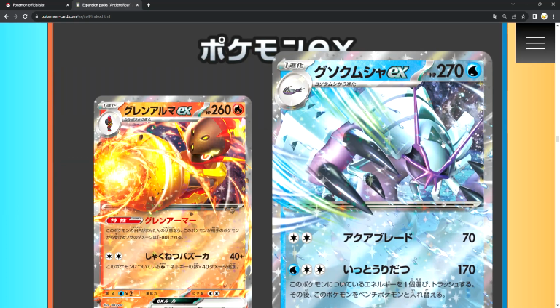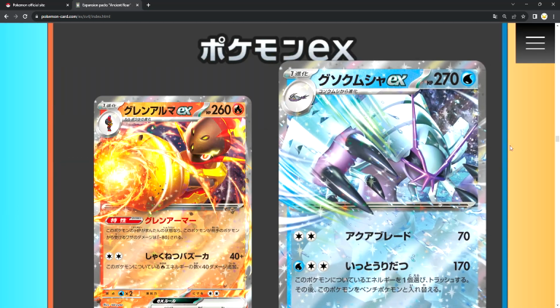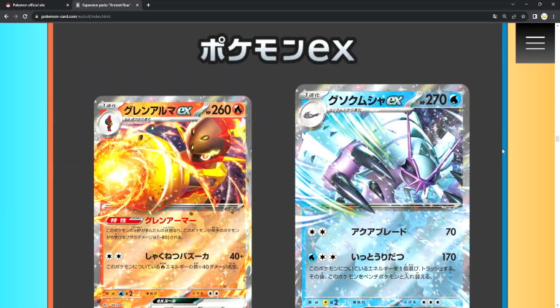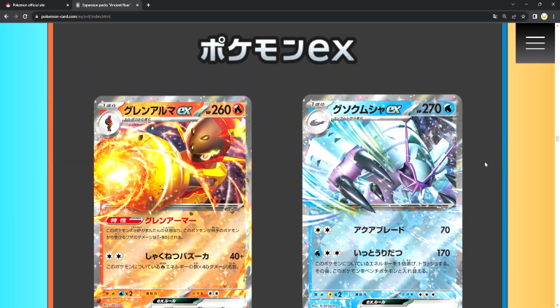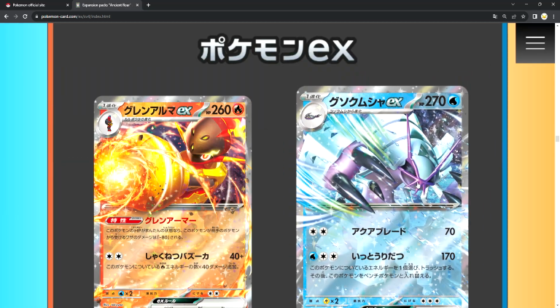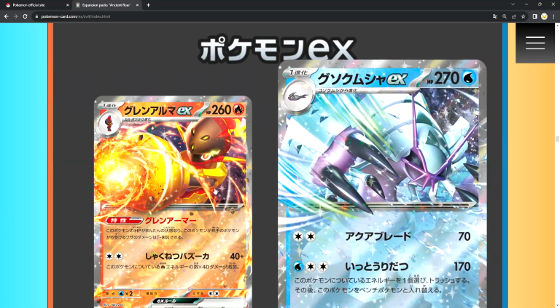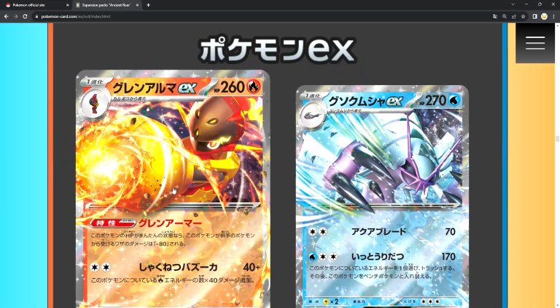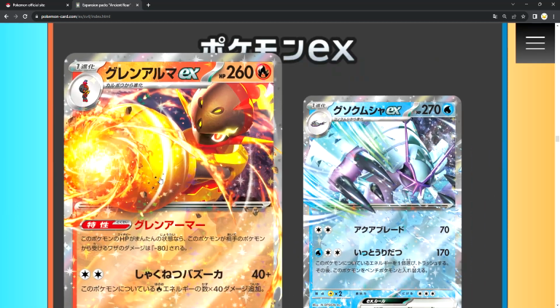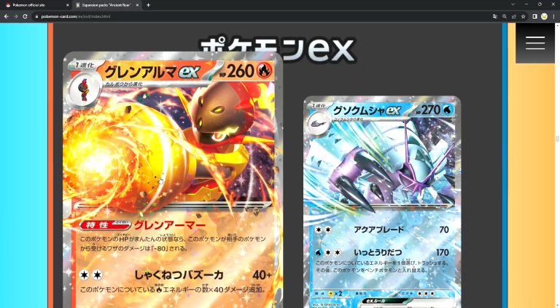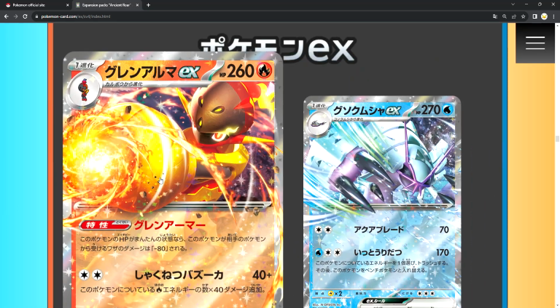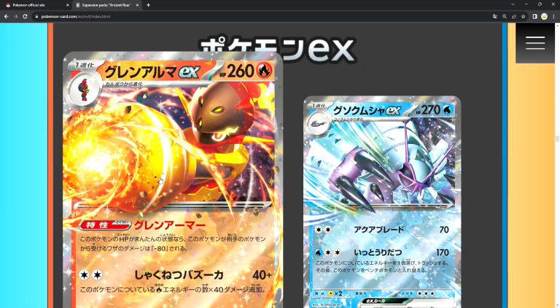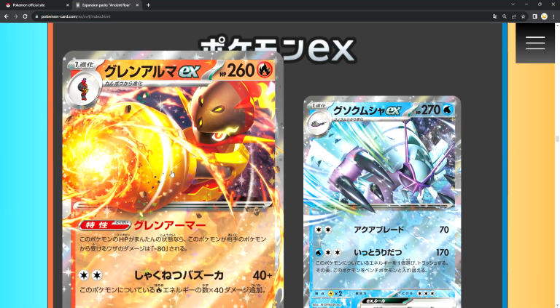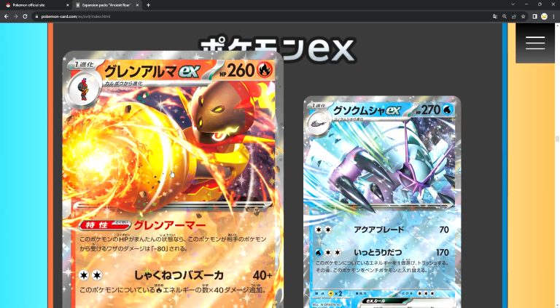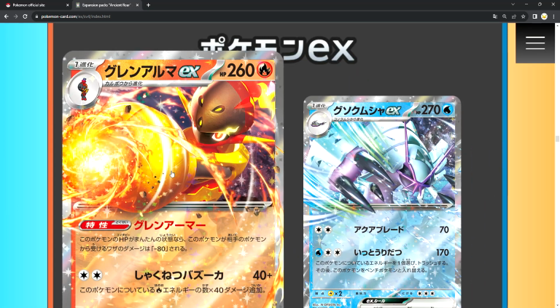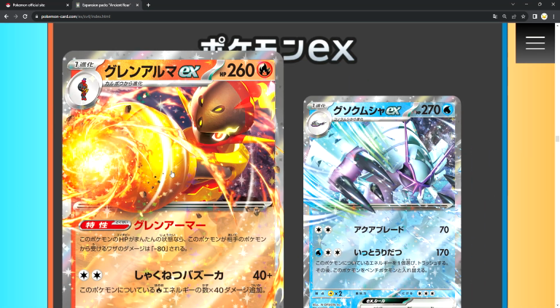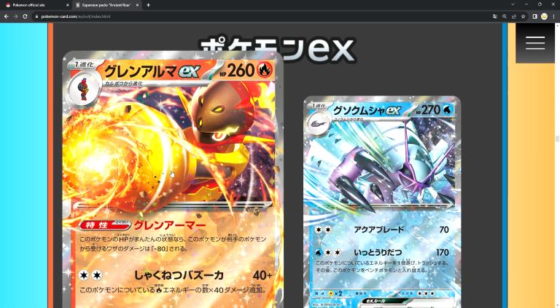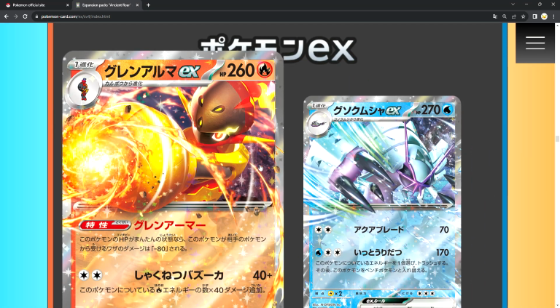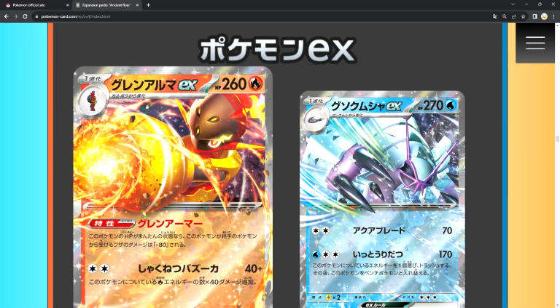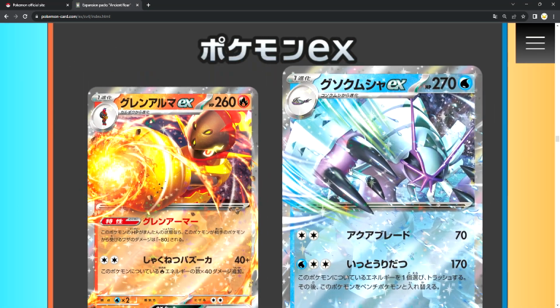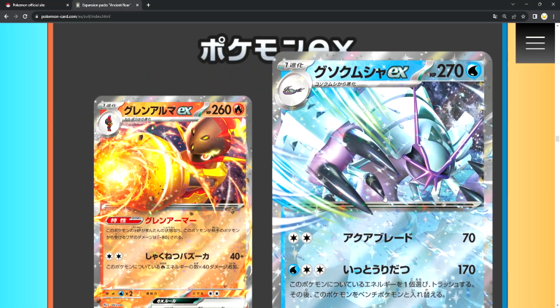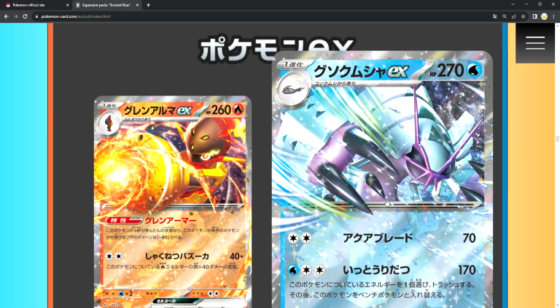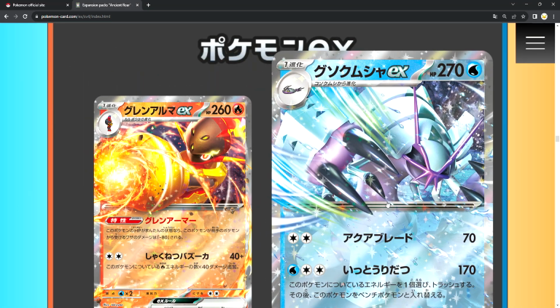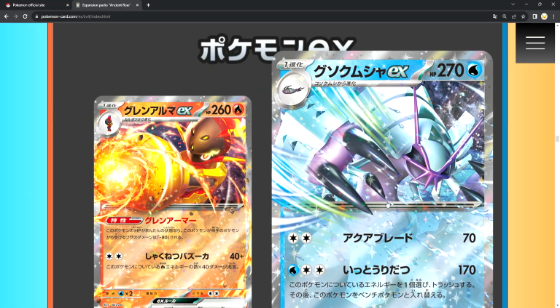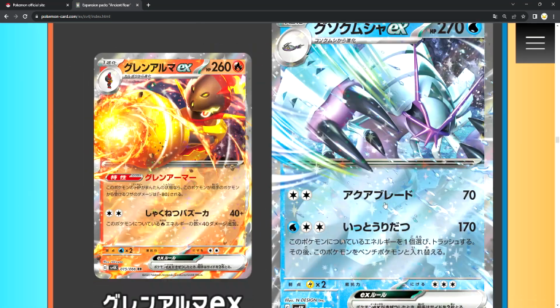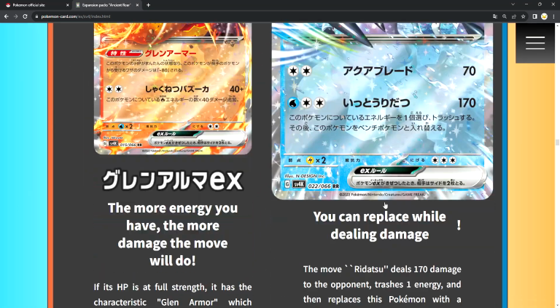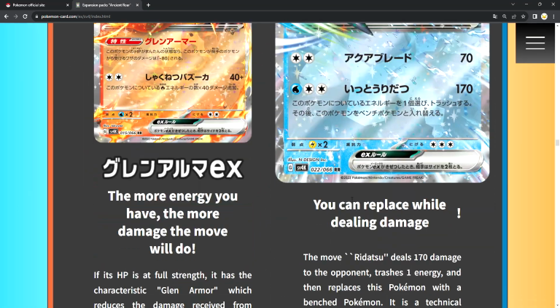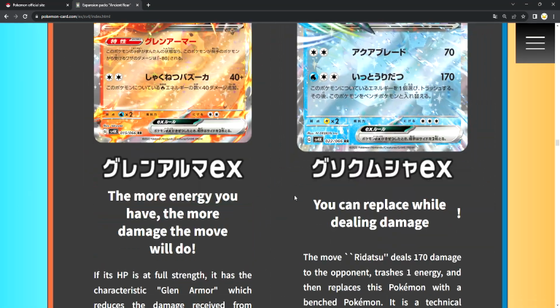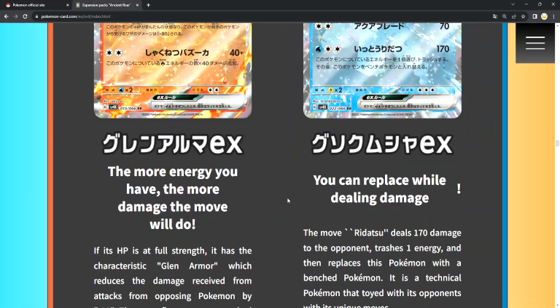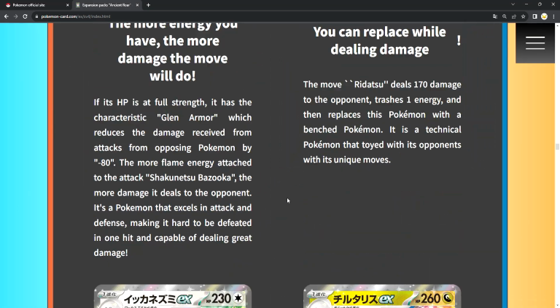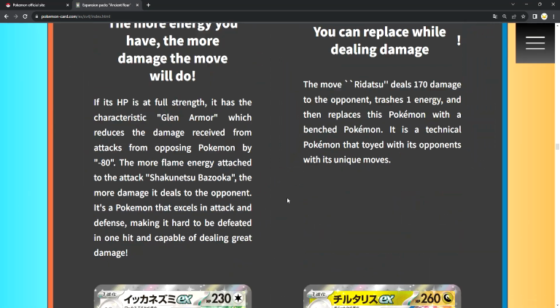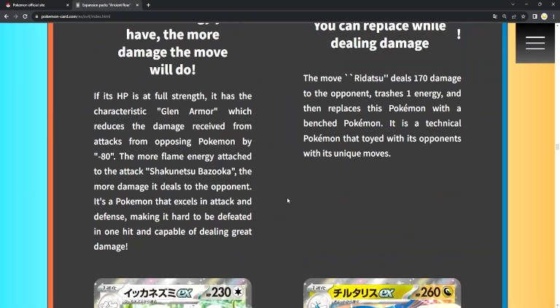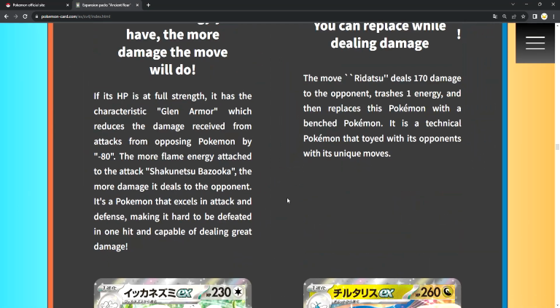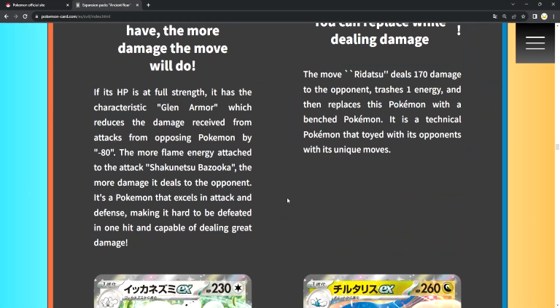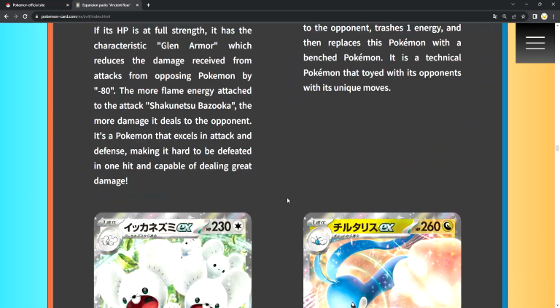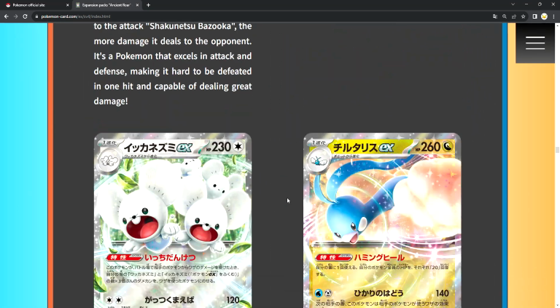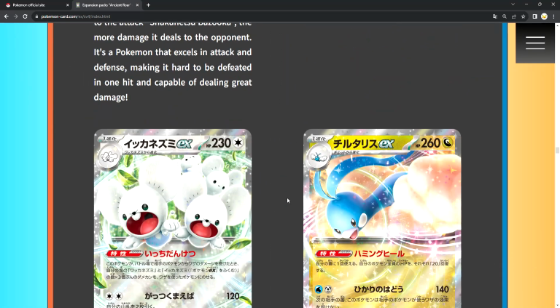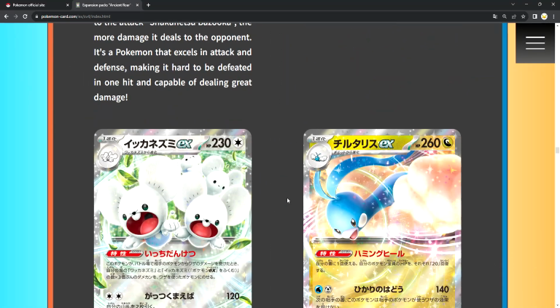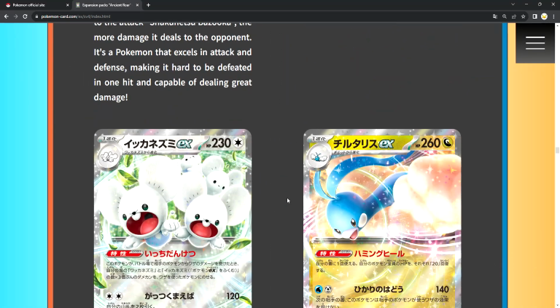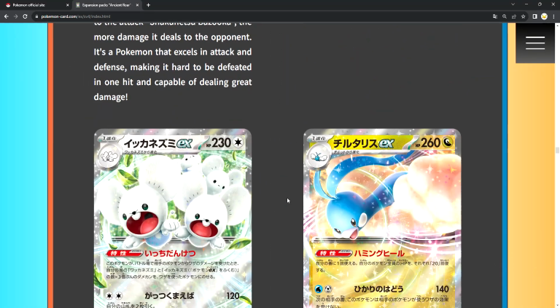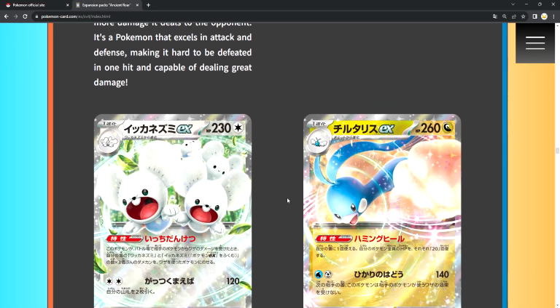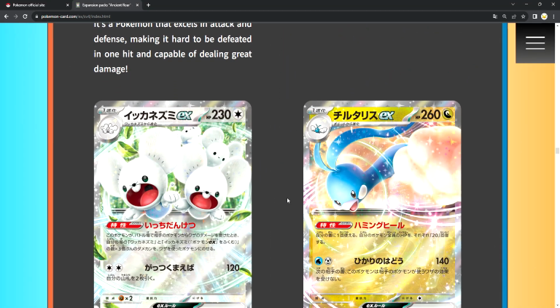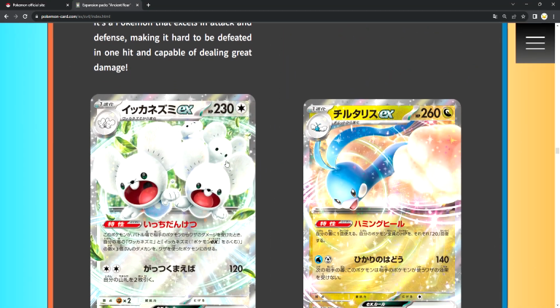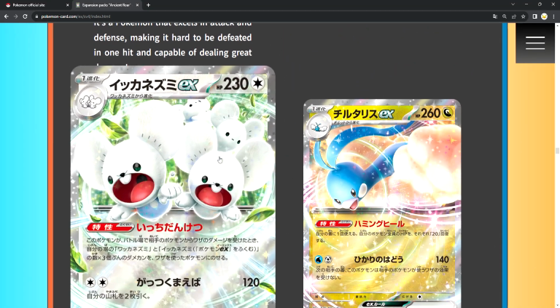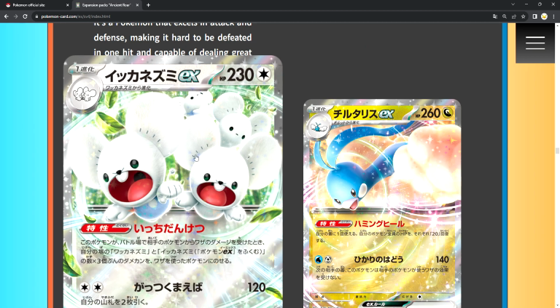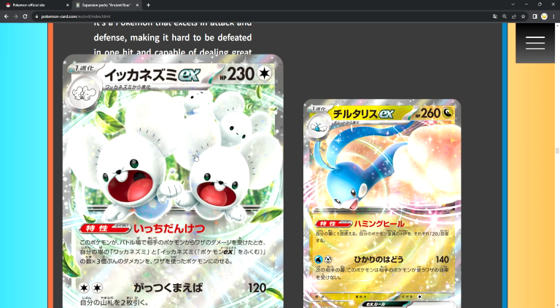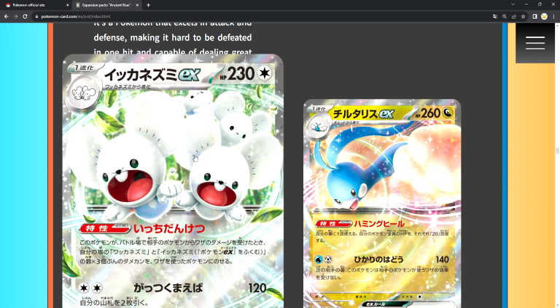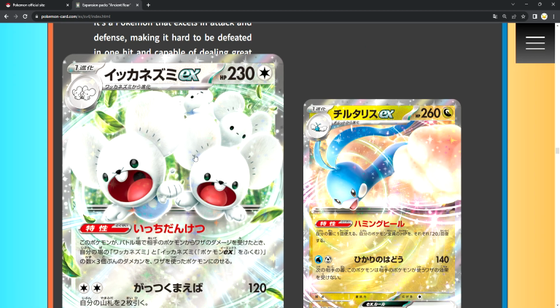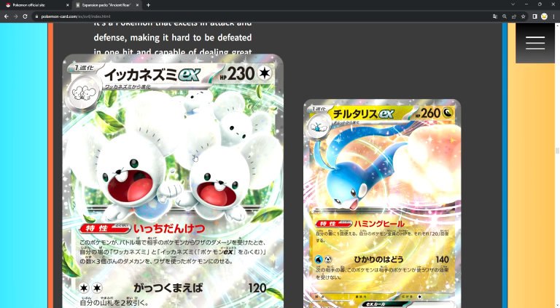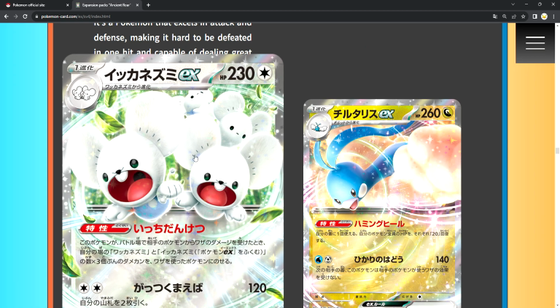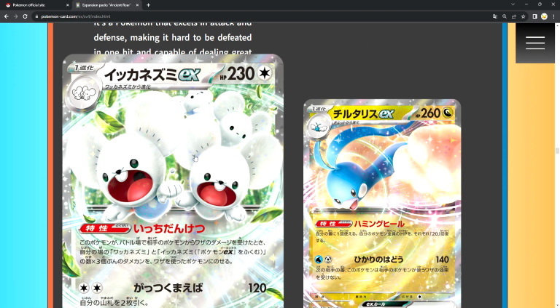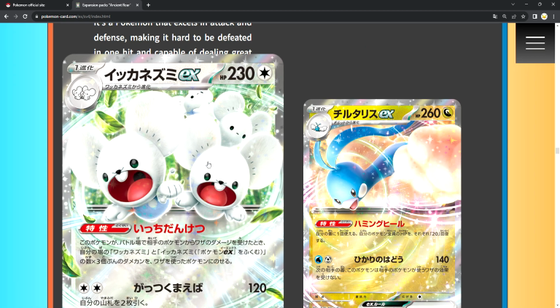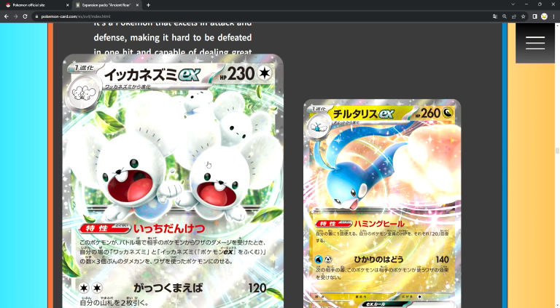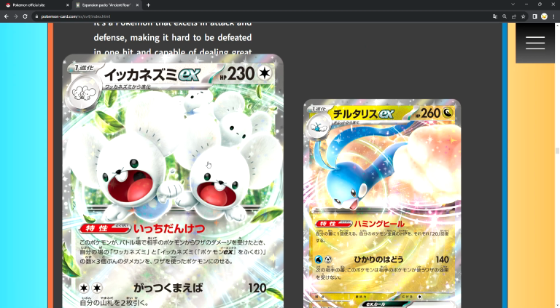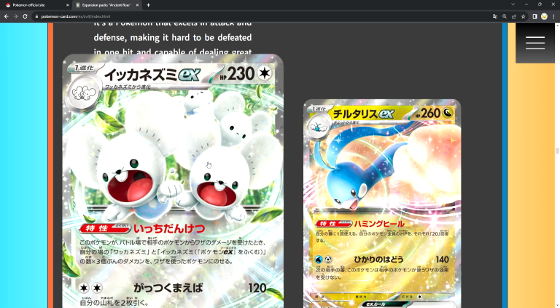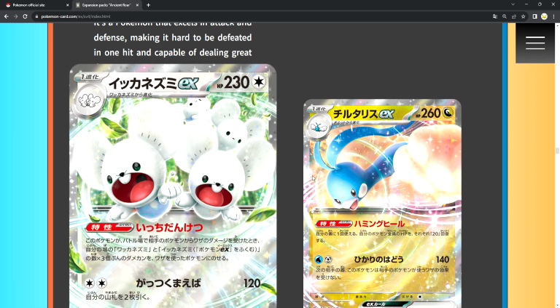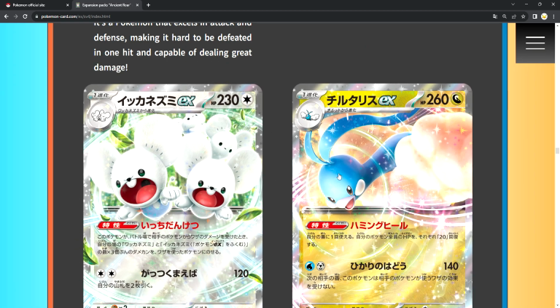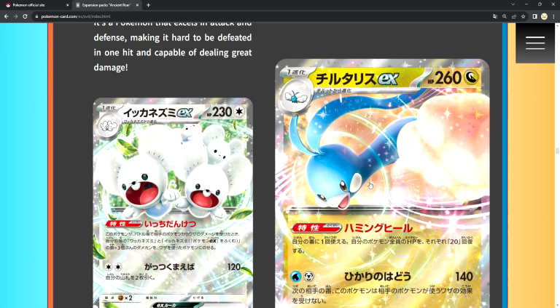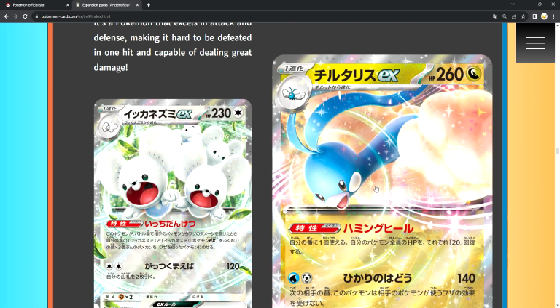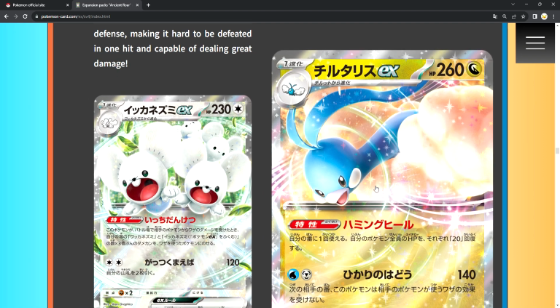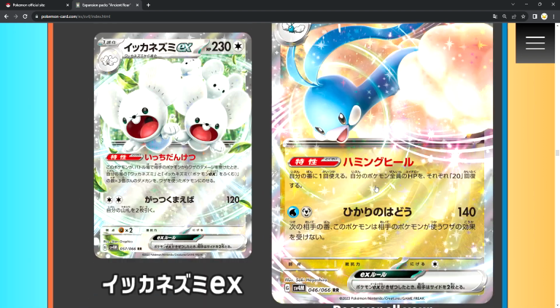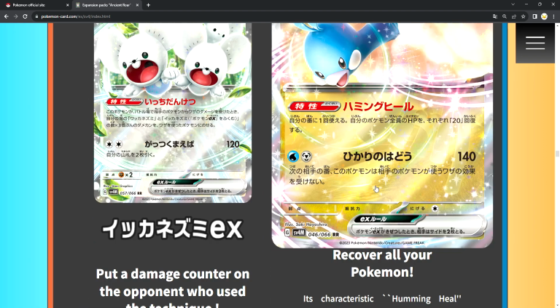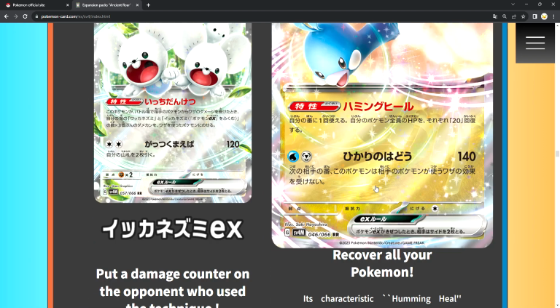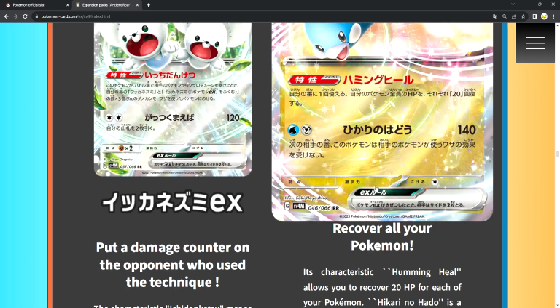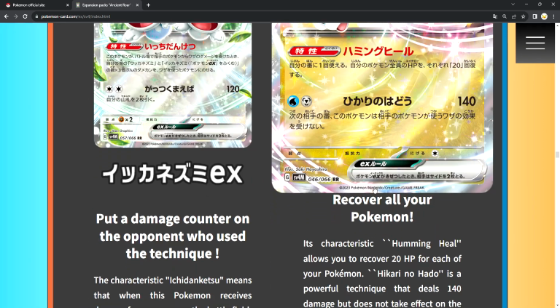Here are the EX cards. We got Armarouge, Glissopod, Tandemaus, and Altaria.